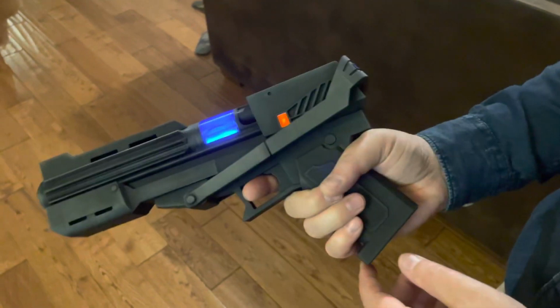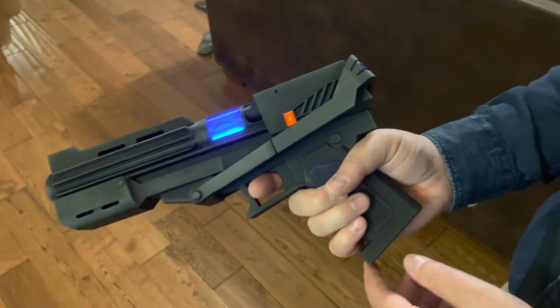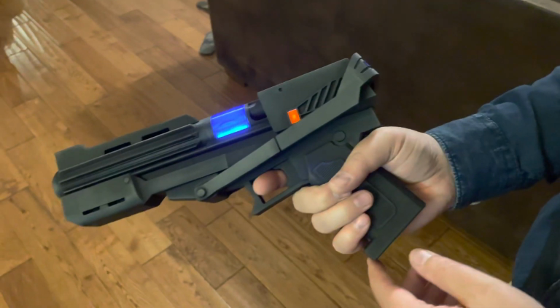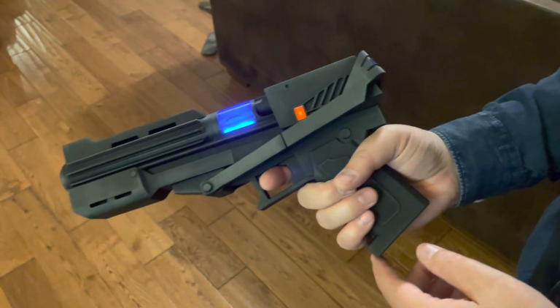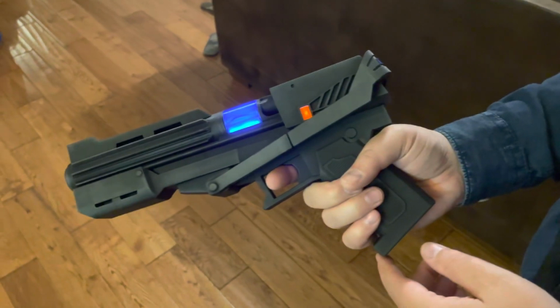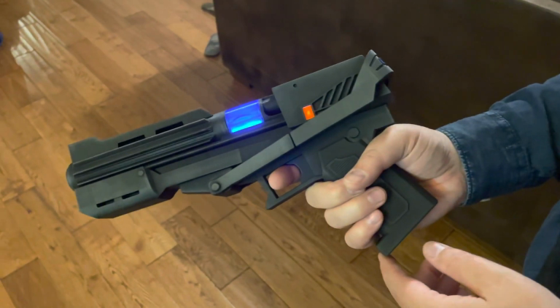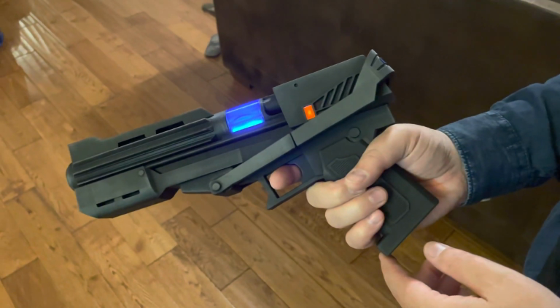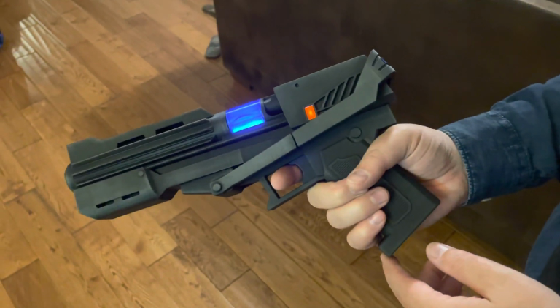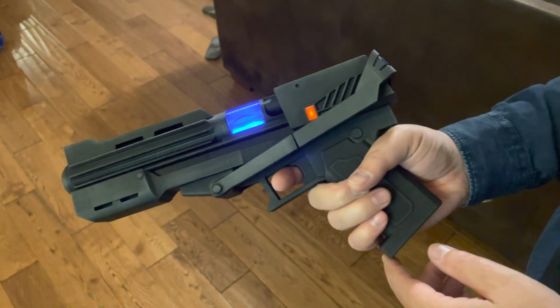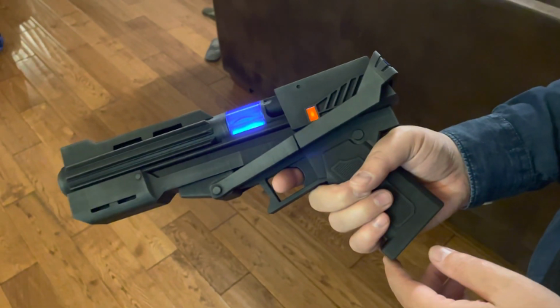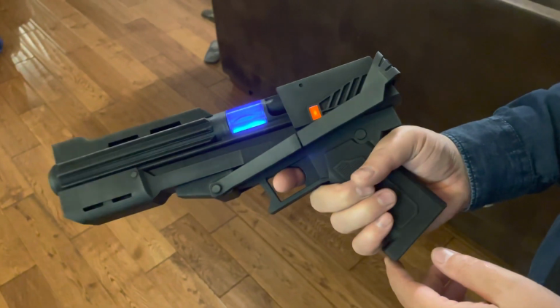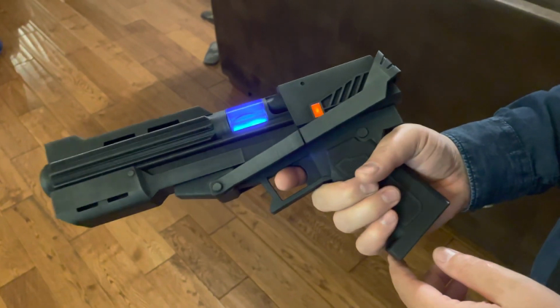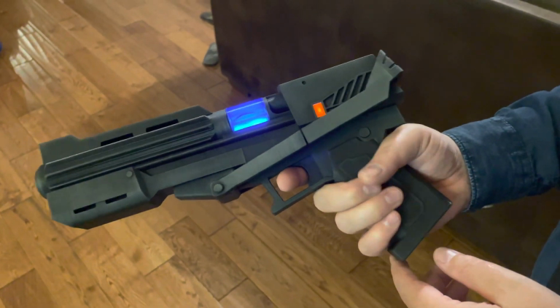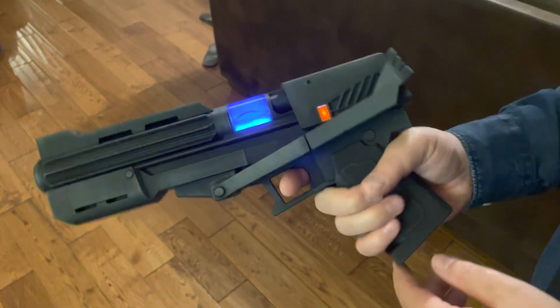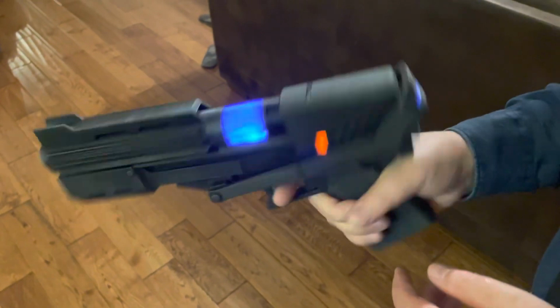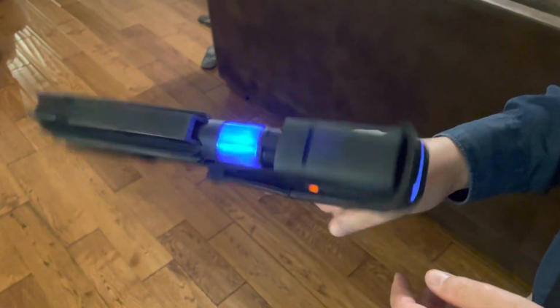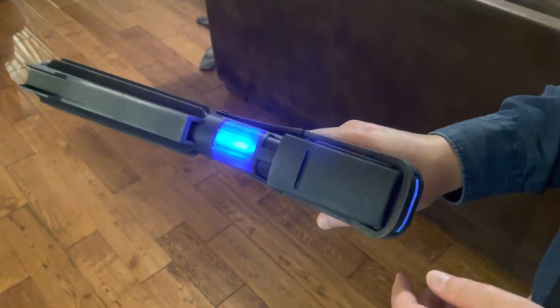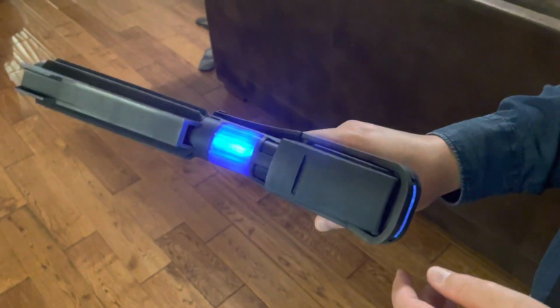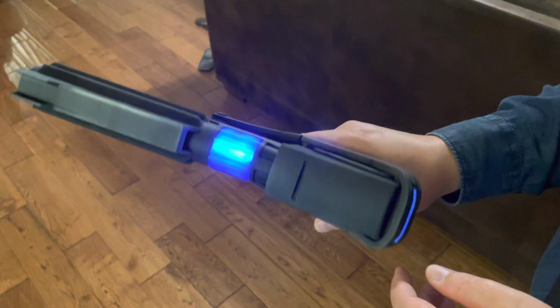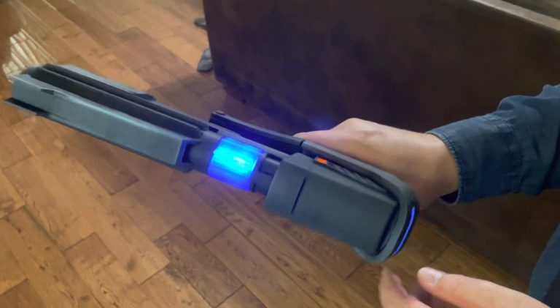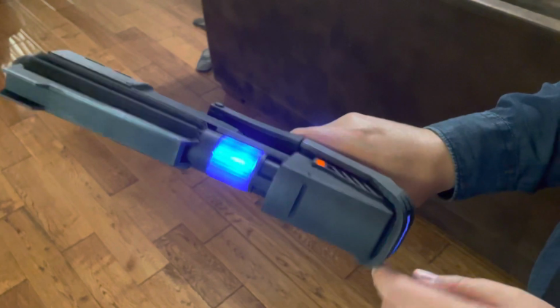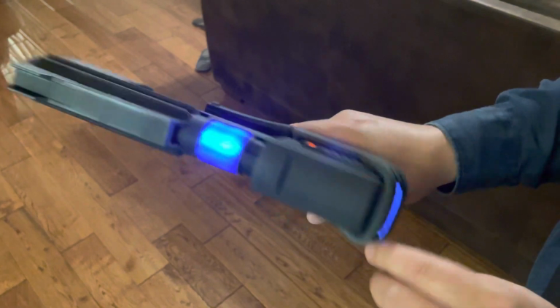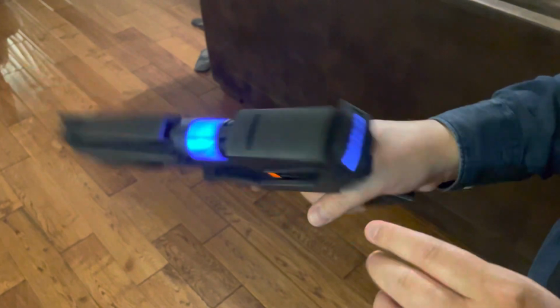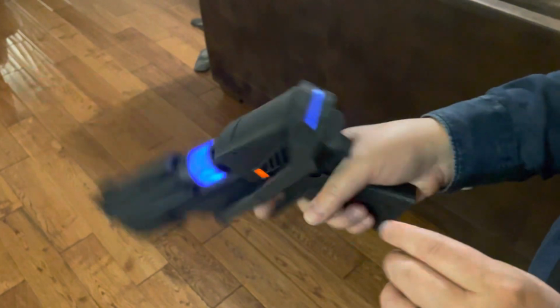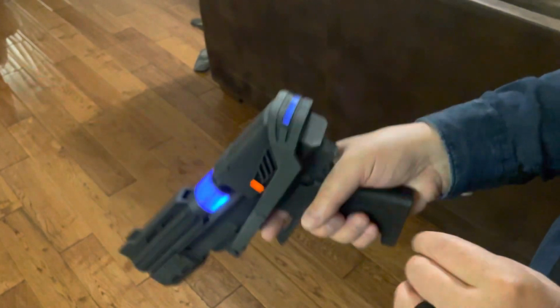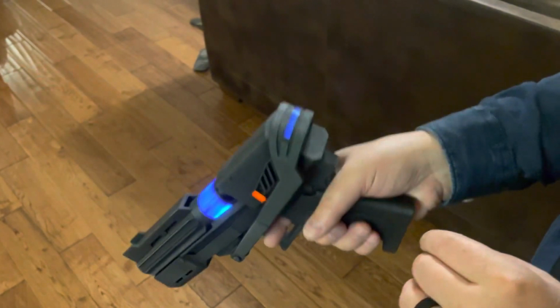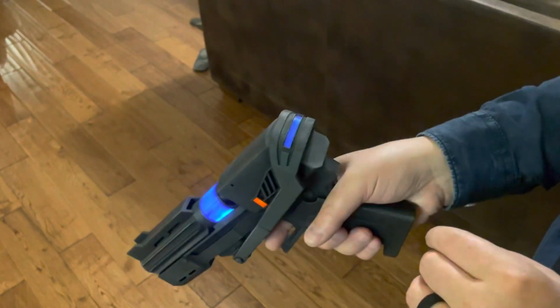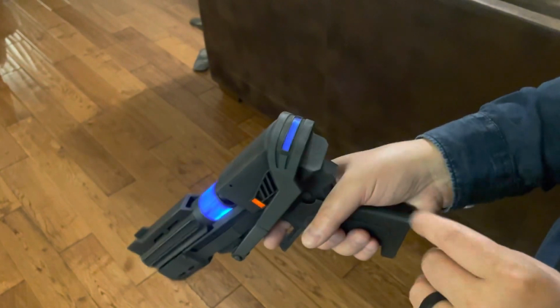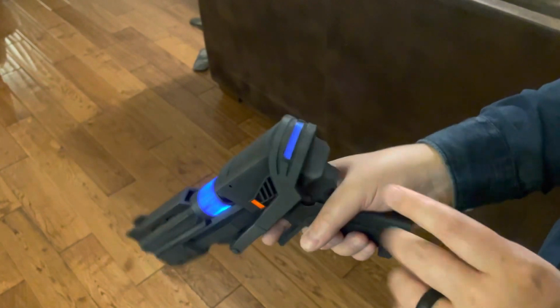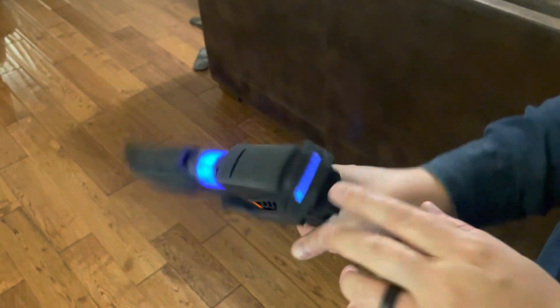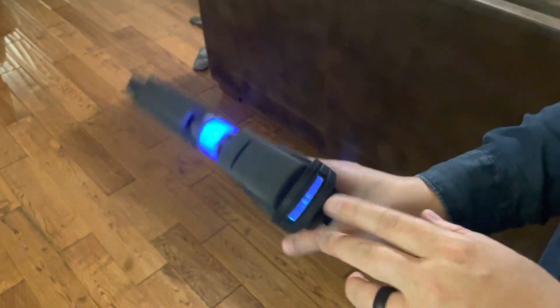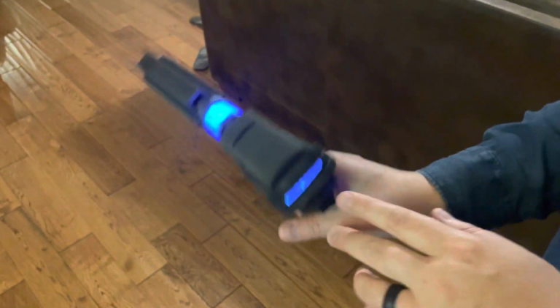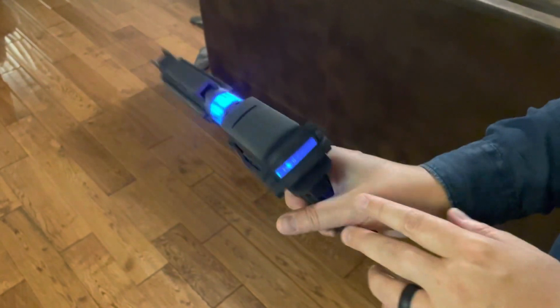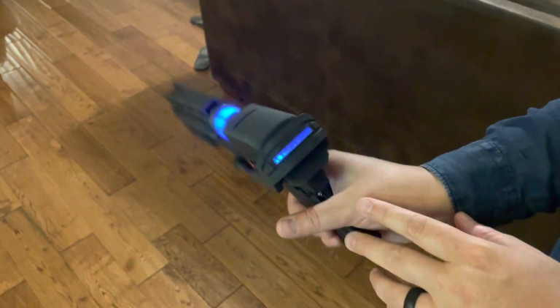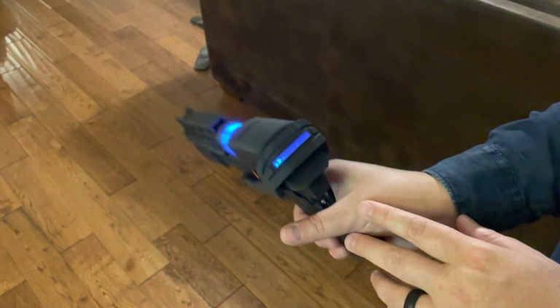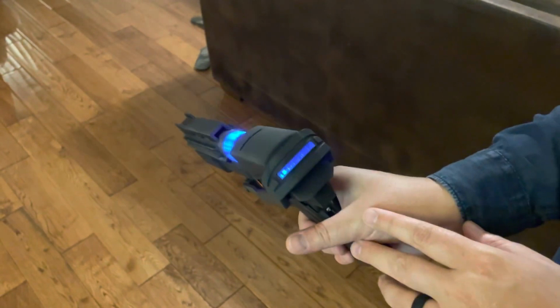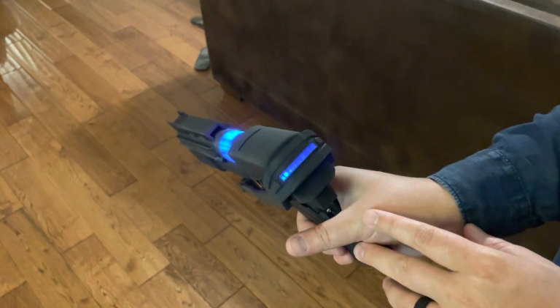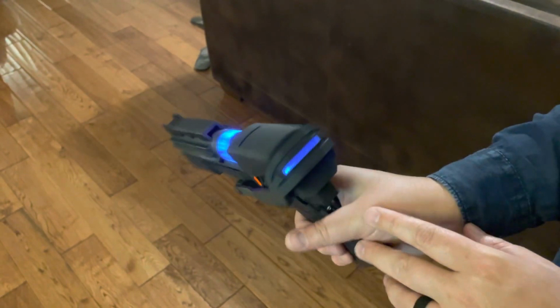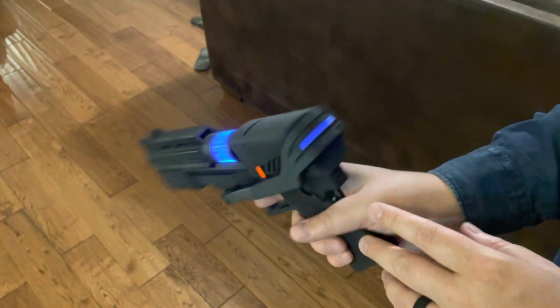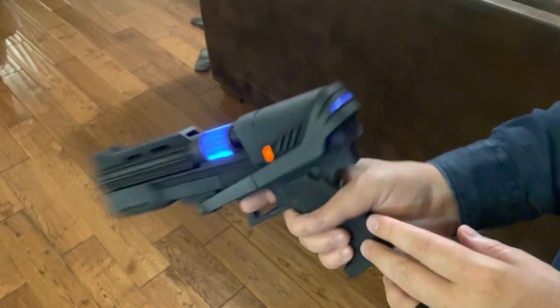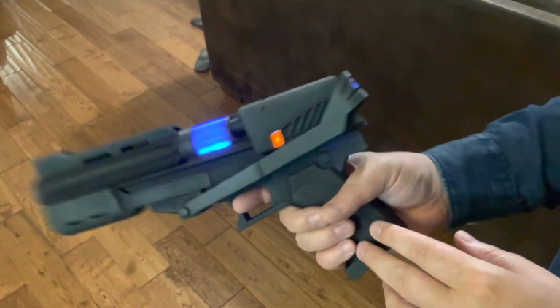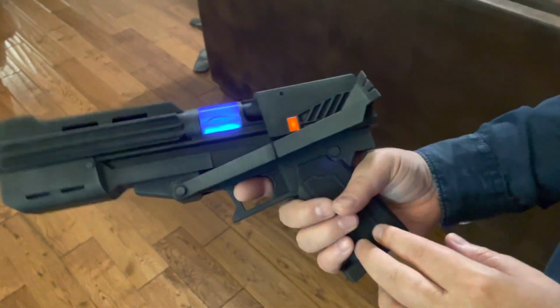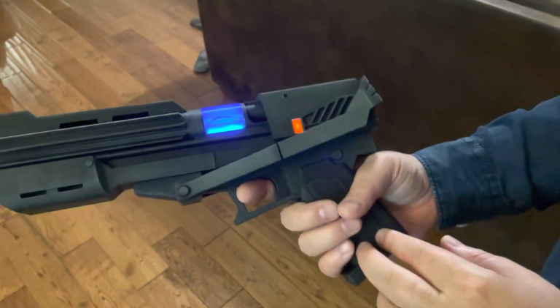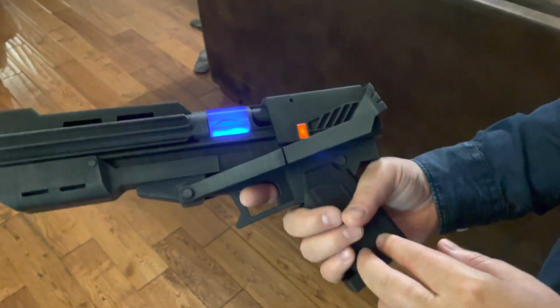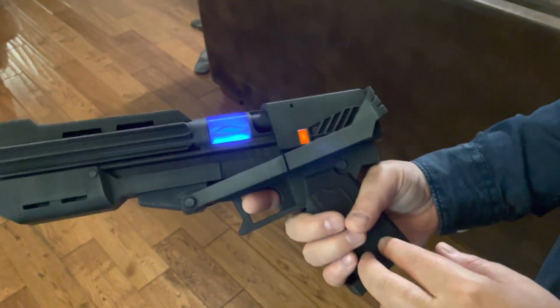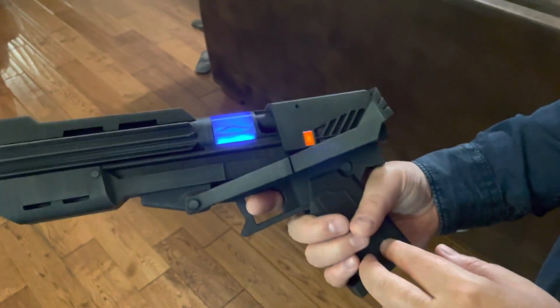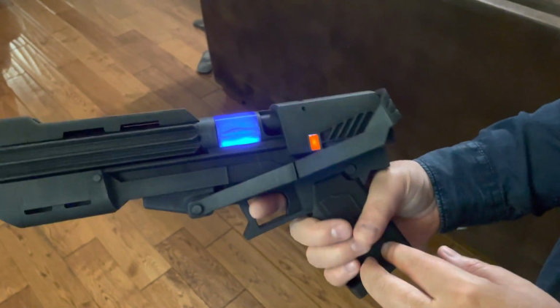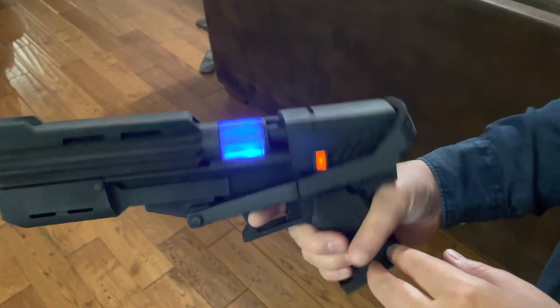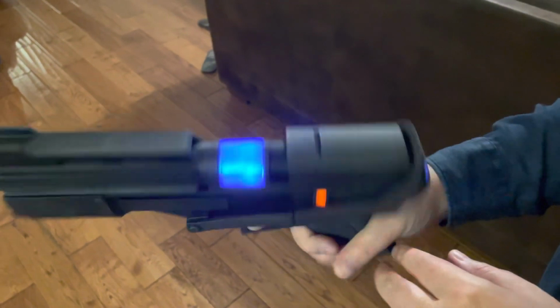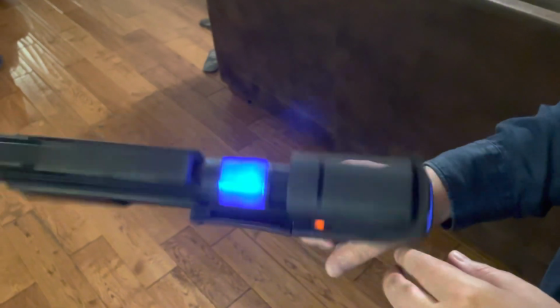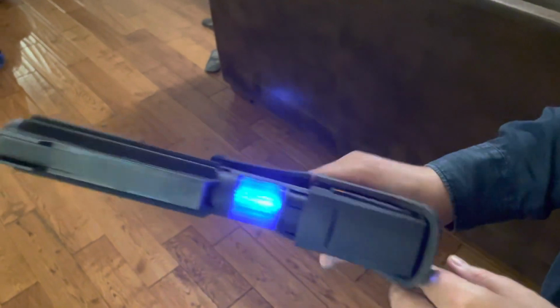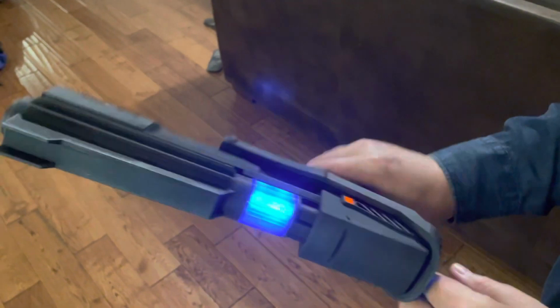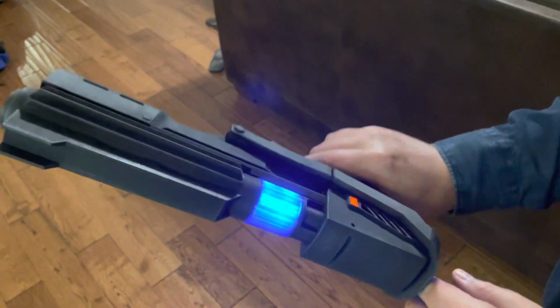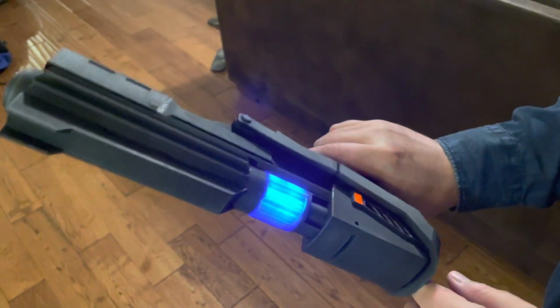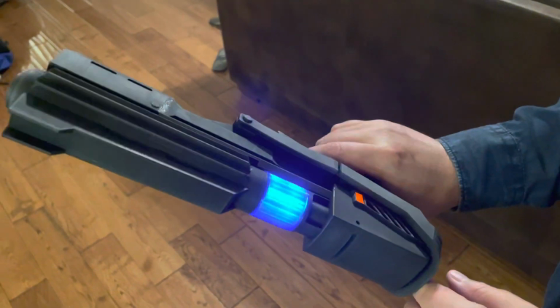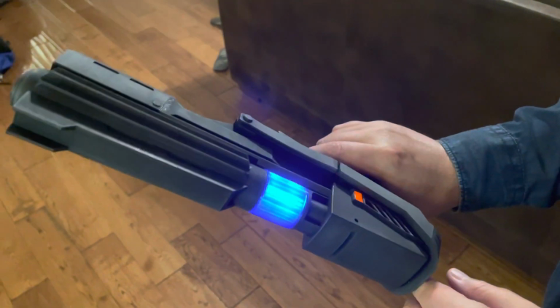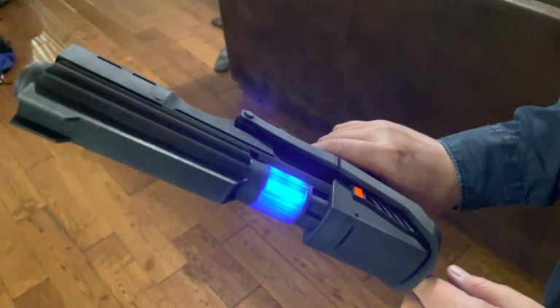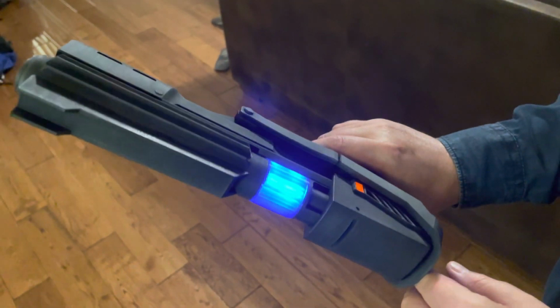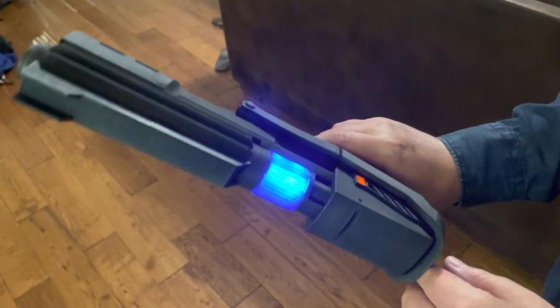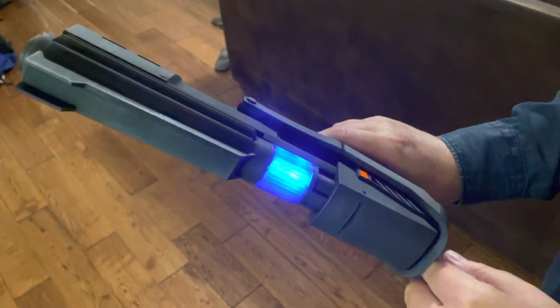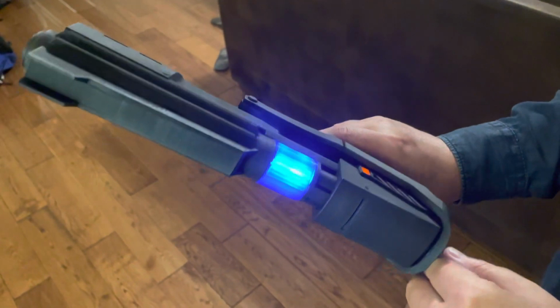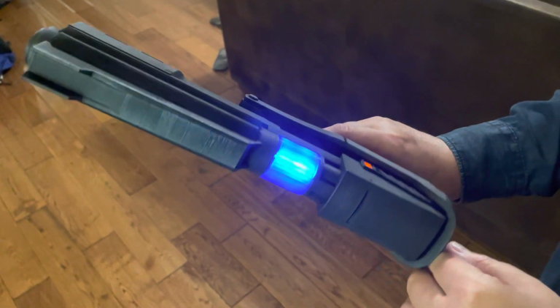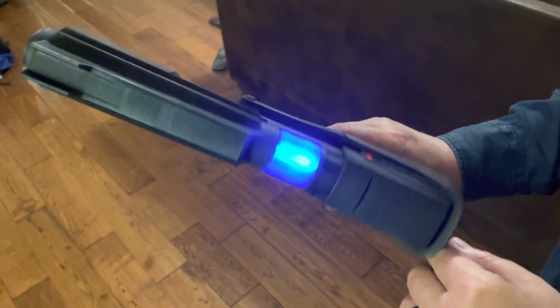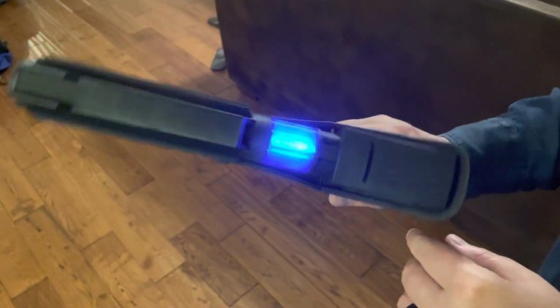Nice fit, and then it's illuminated. The back and the sides look really good.